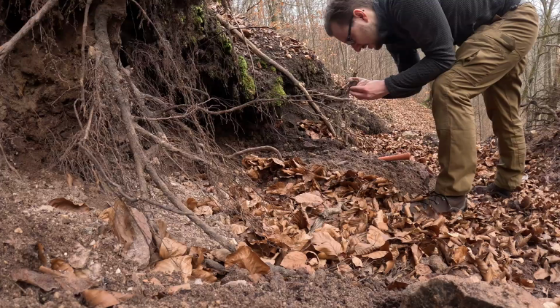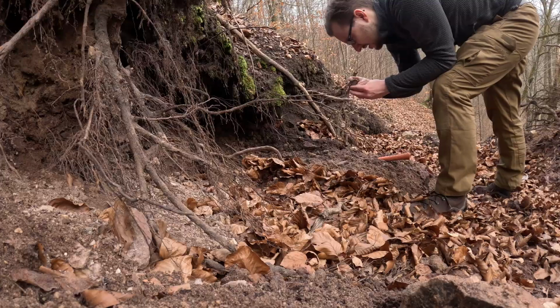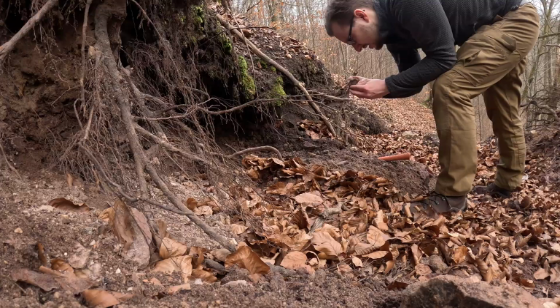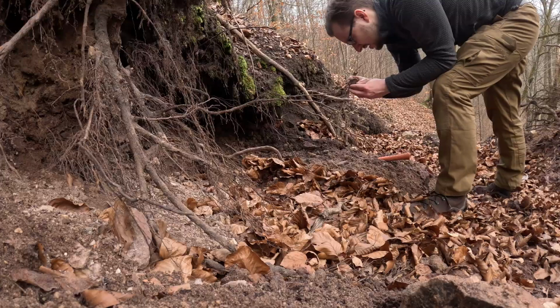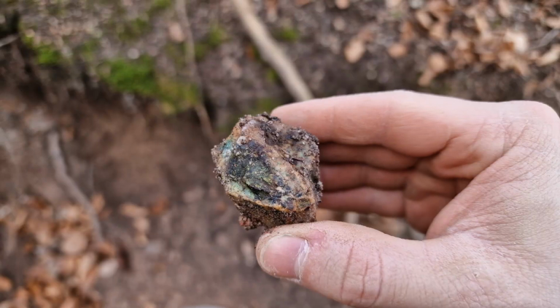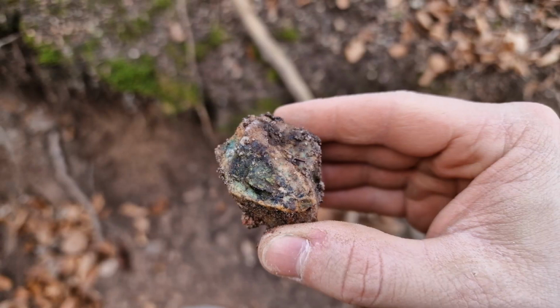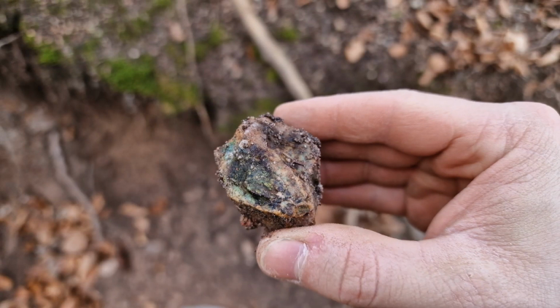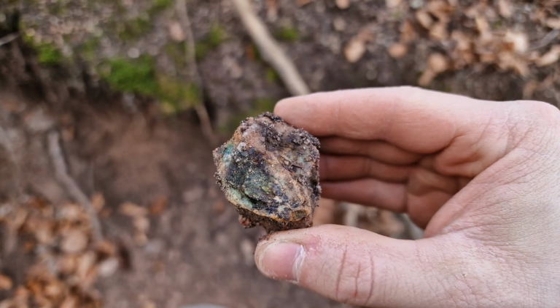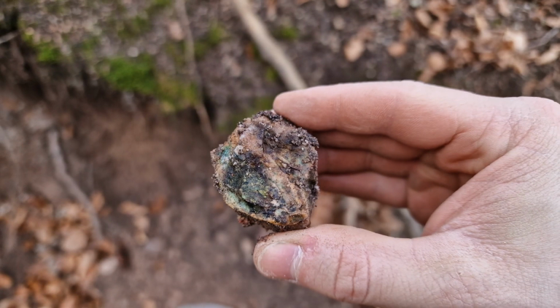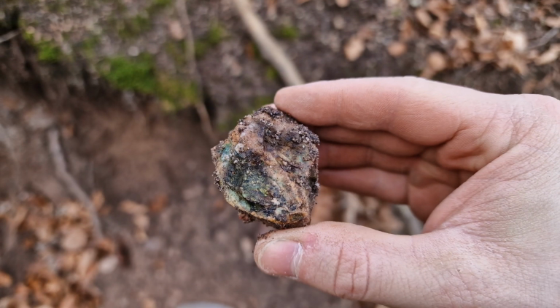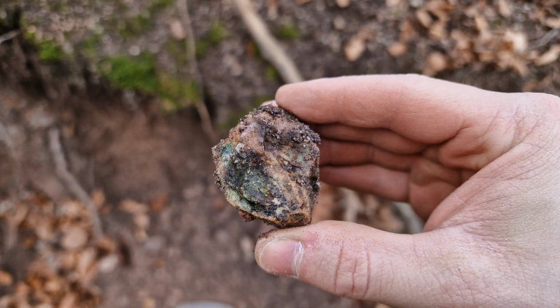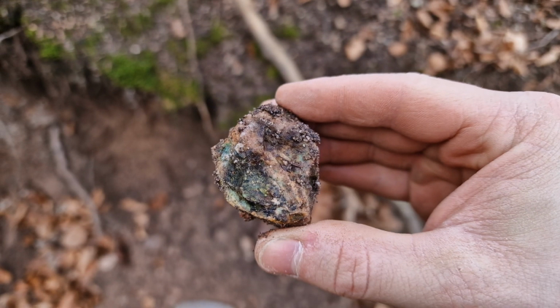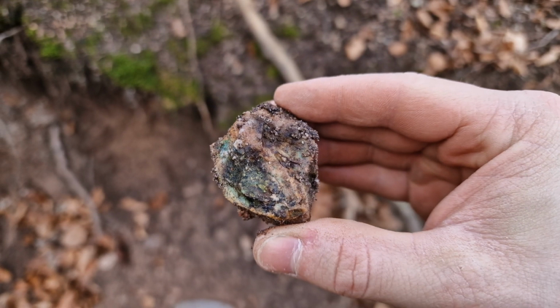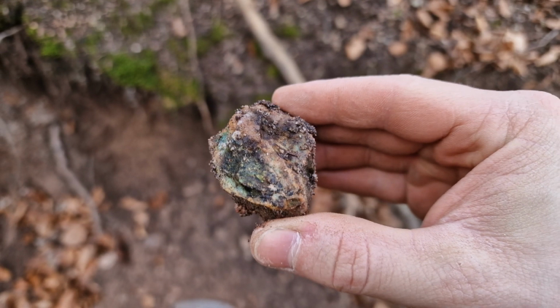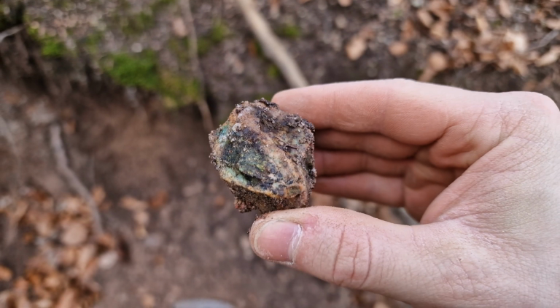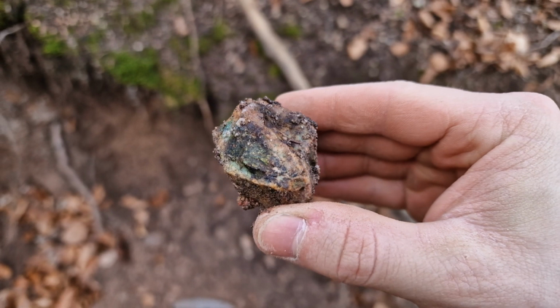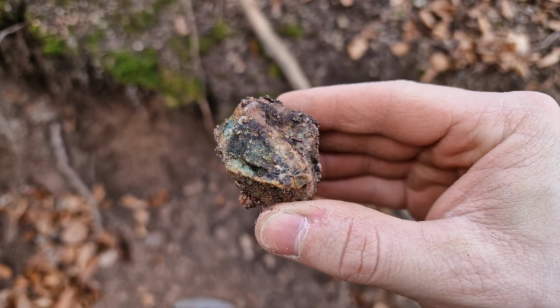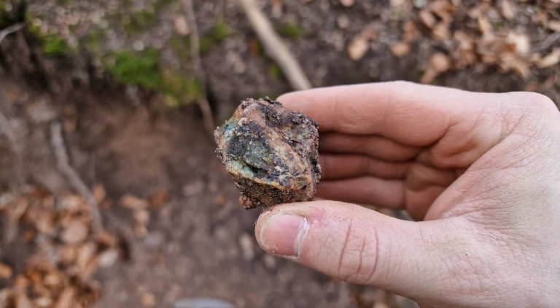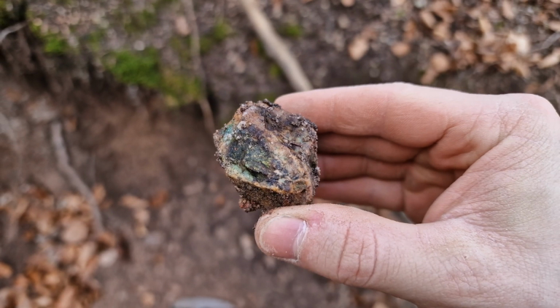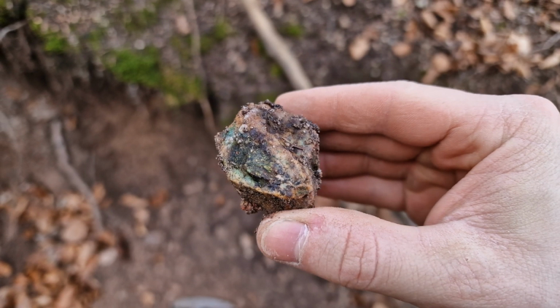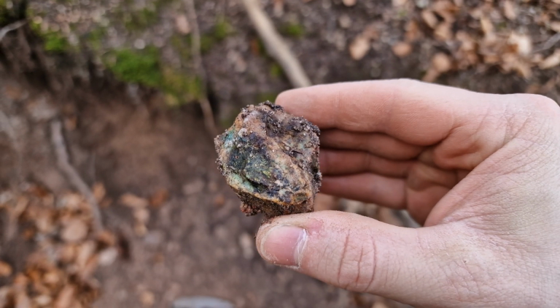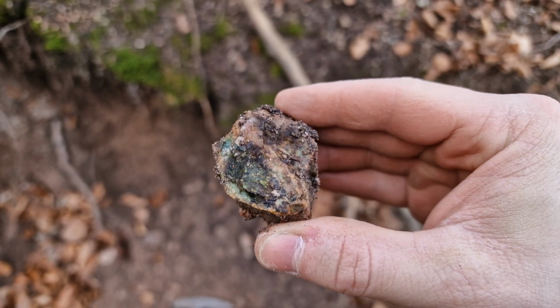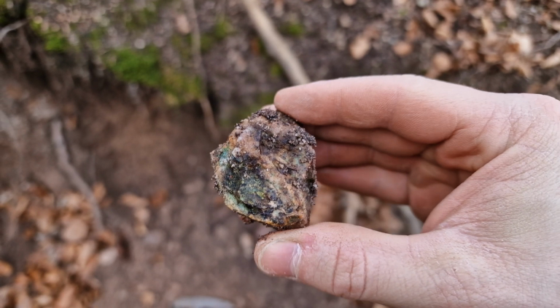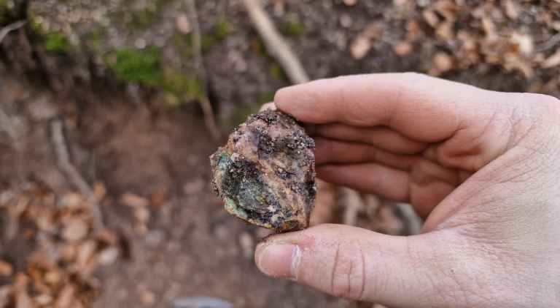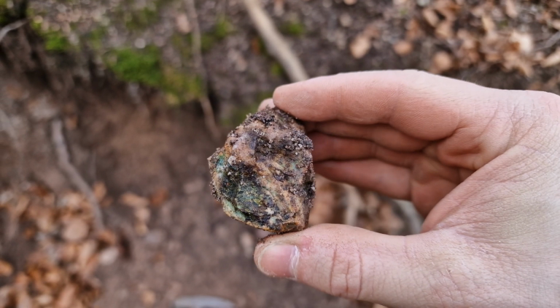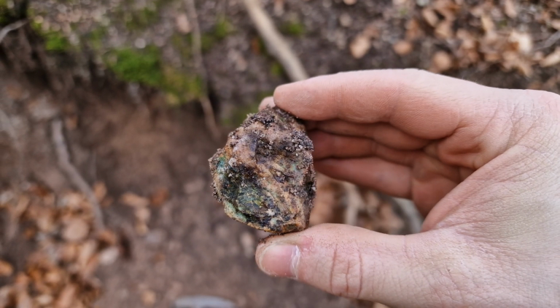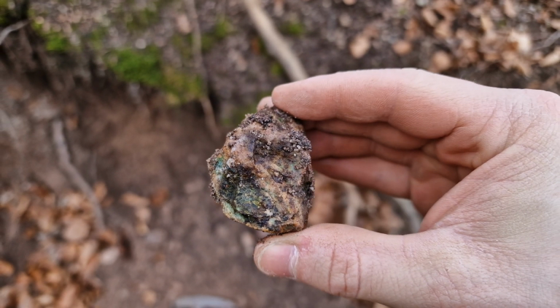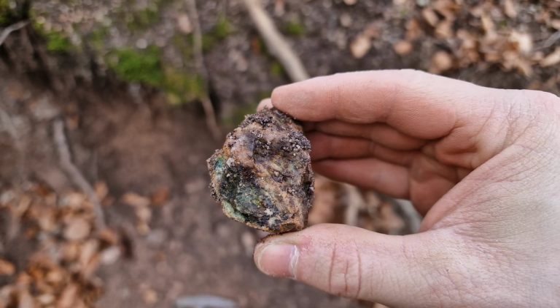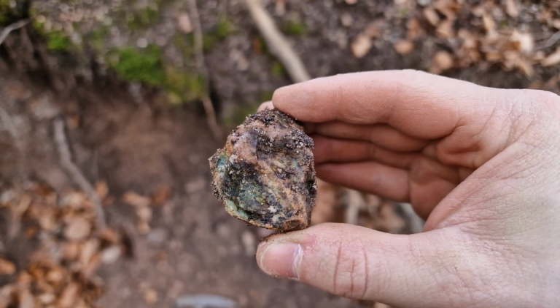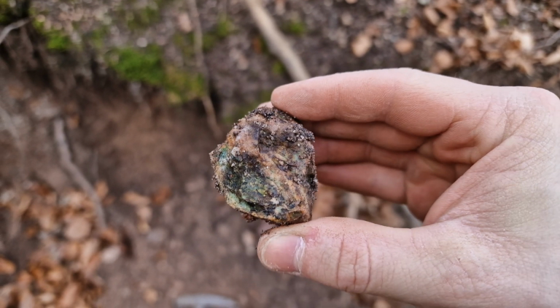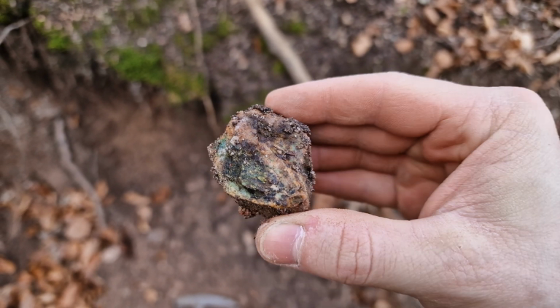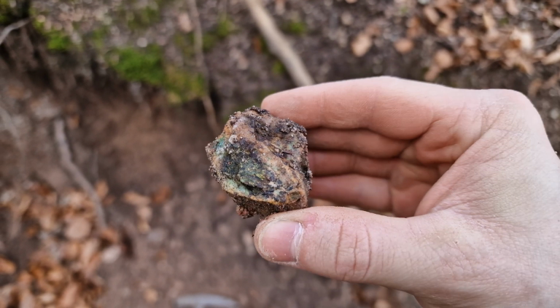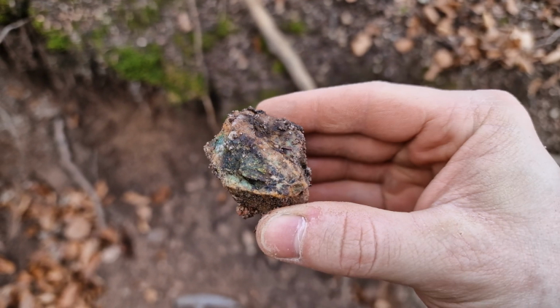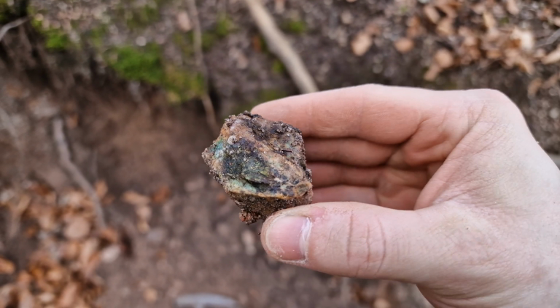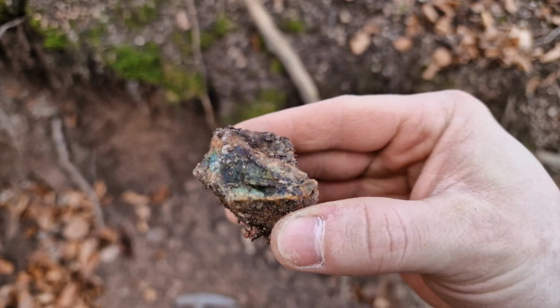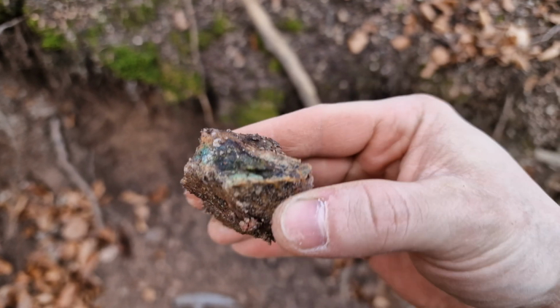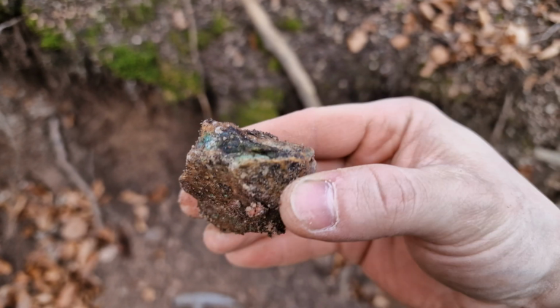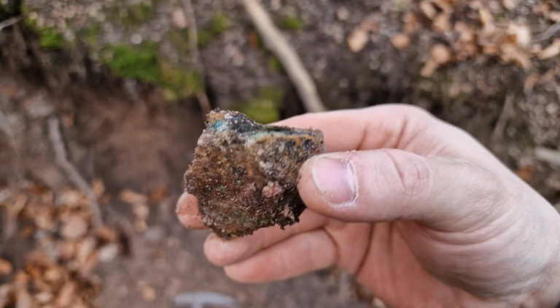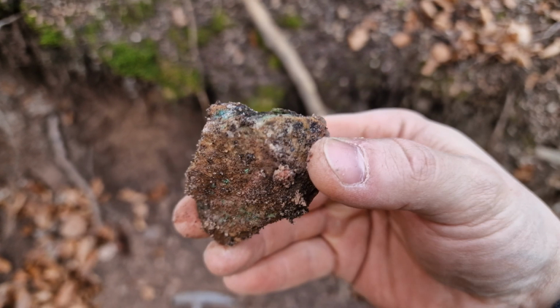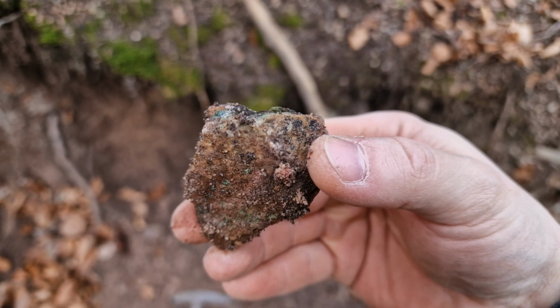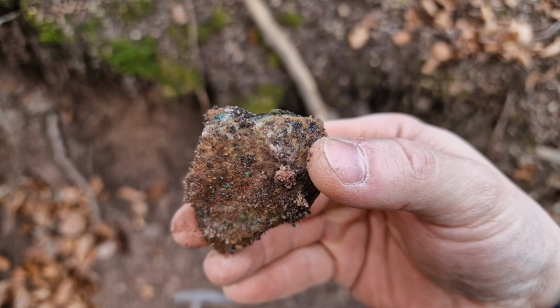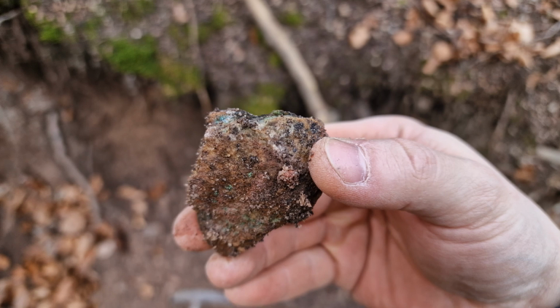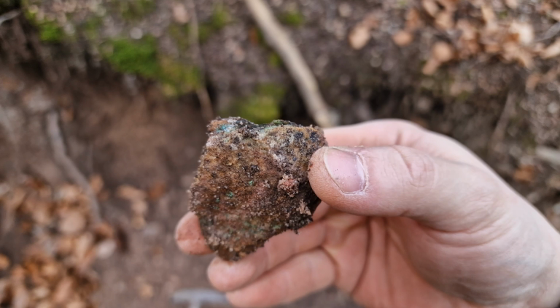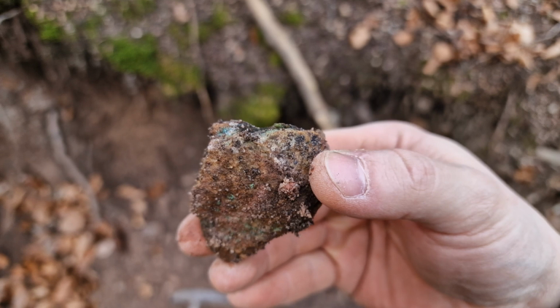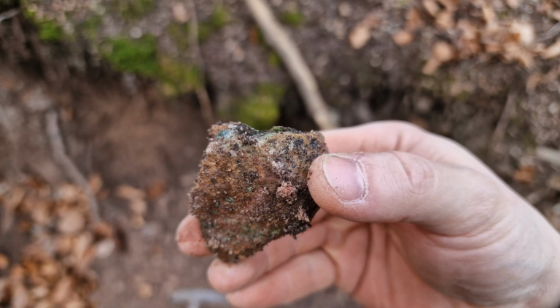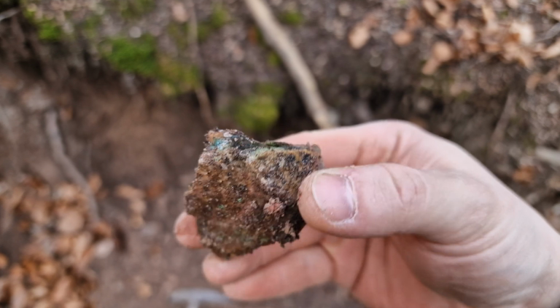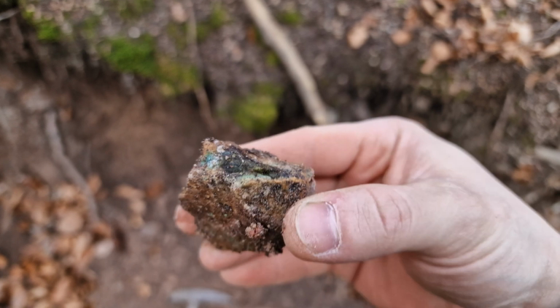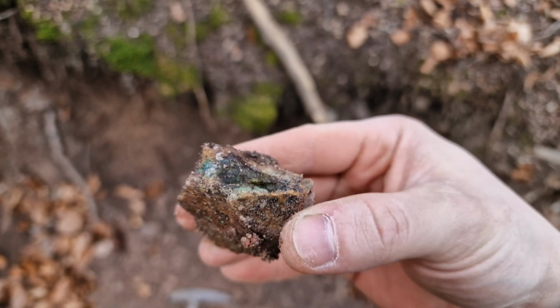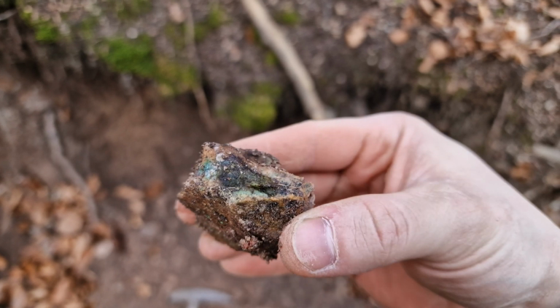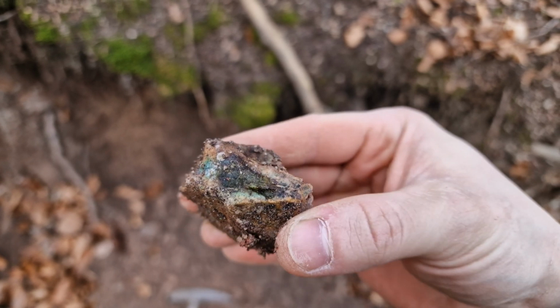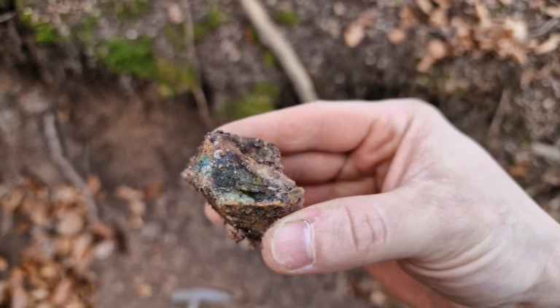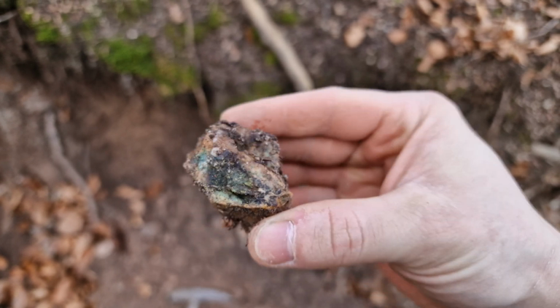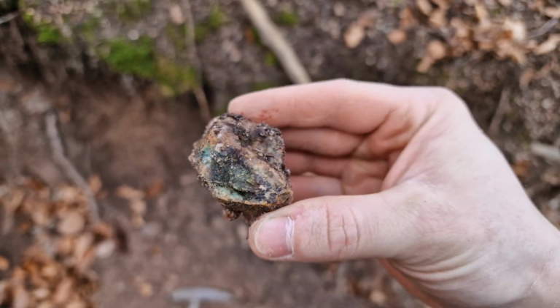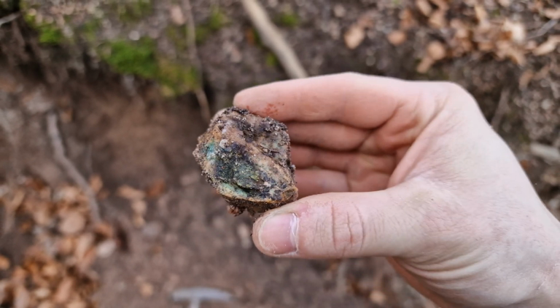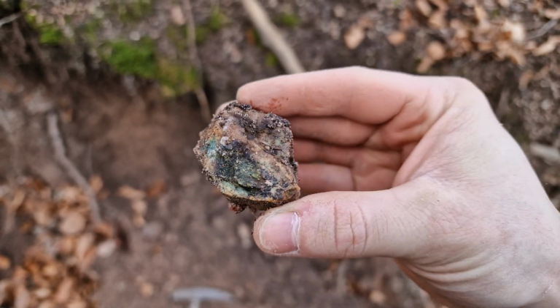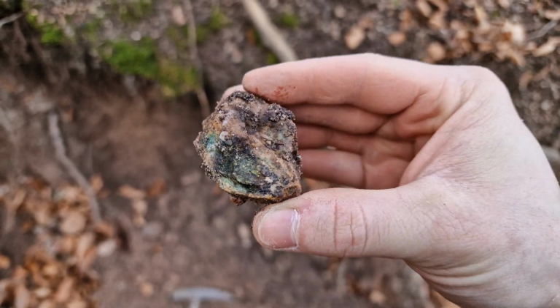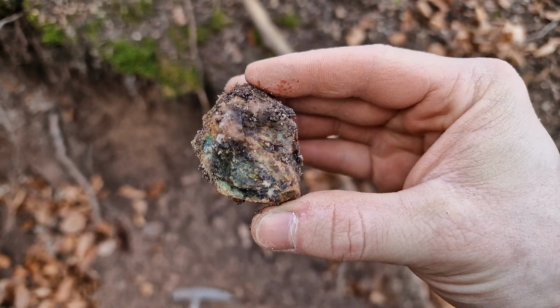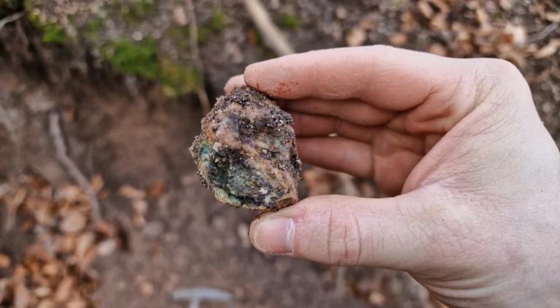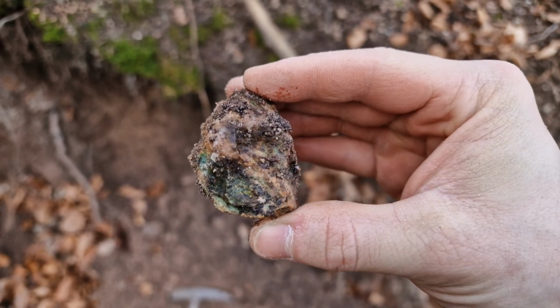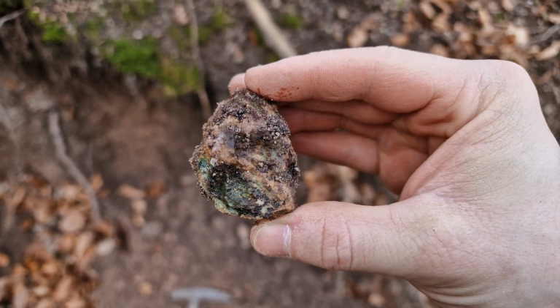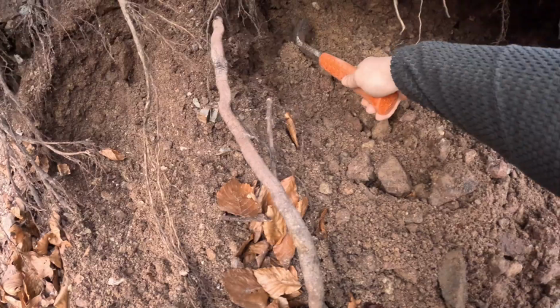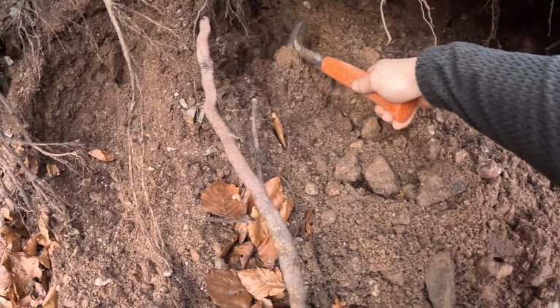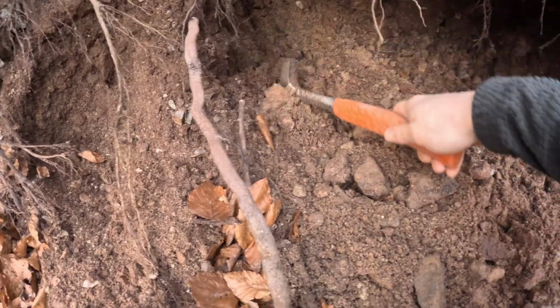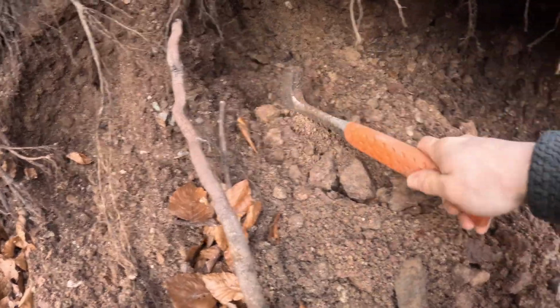This looks like some additional chalcopyrite, and we will see the specimen later after some cleaning.